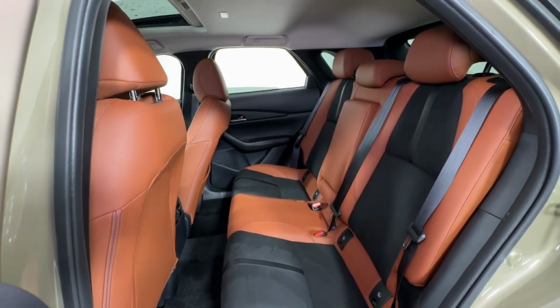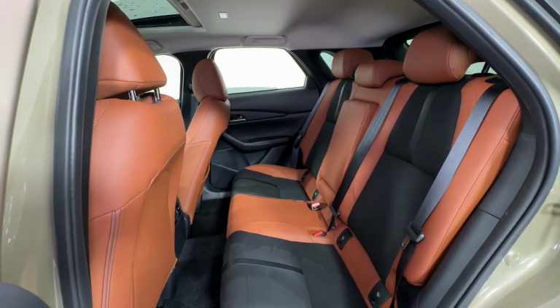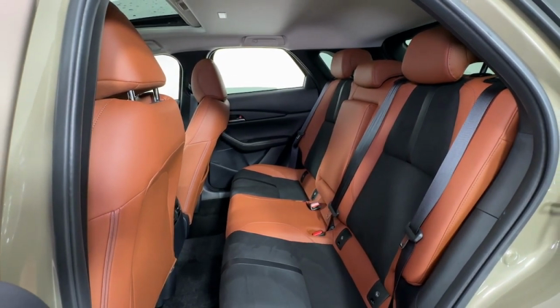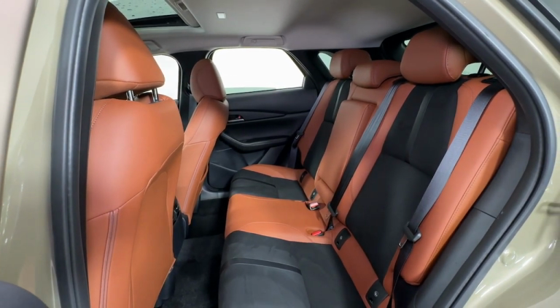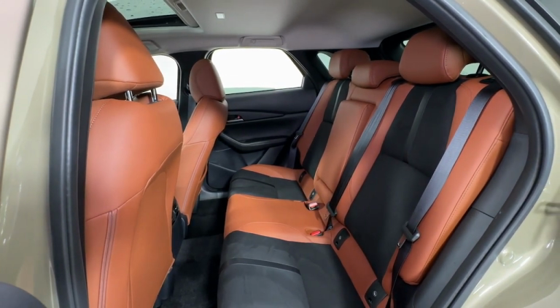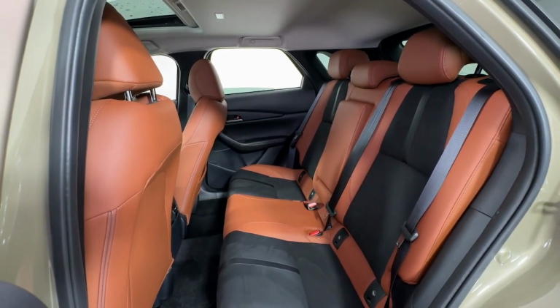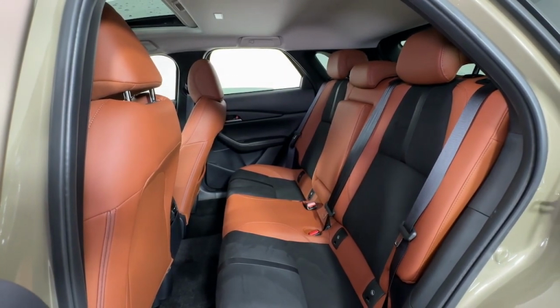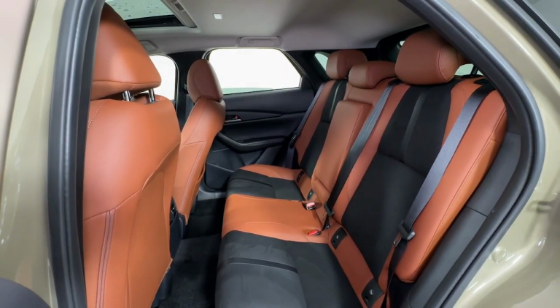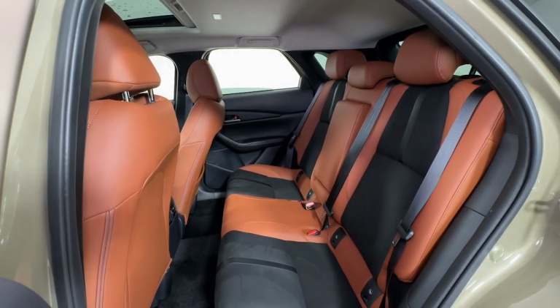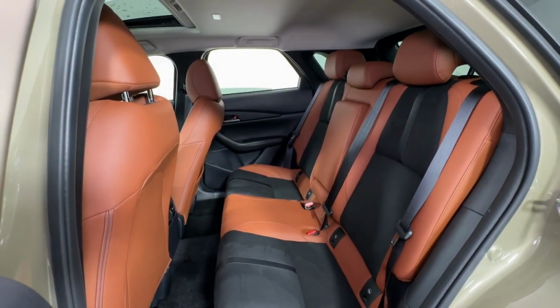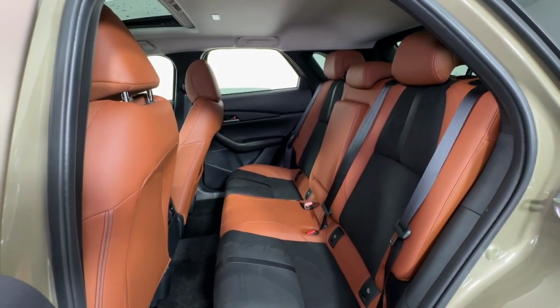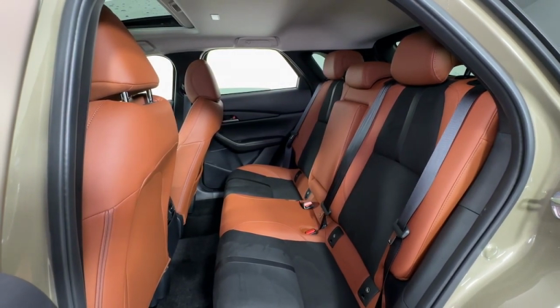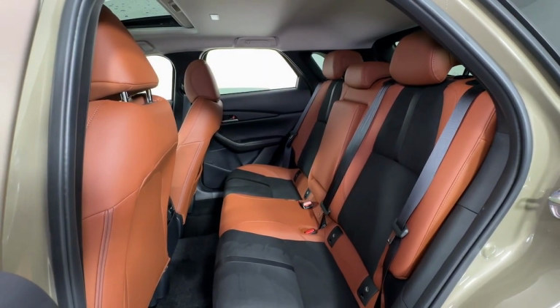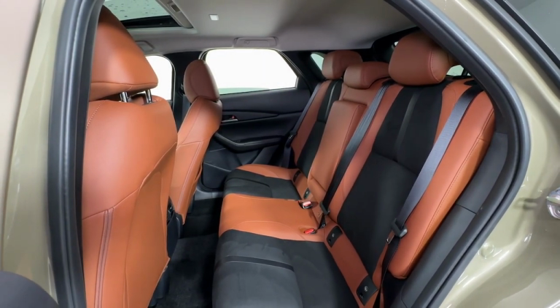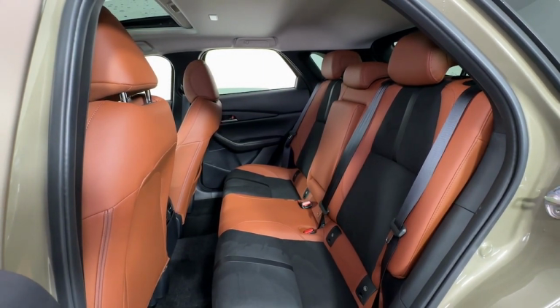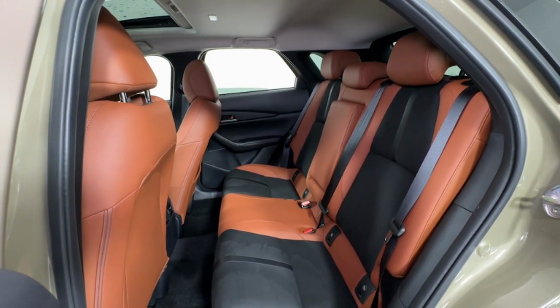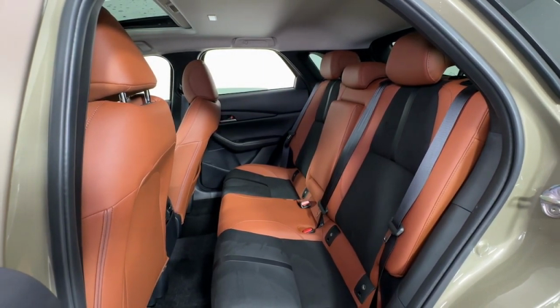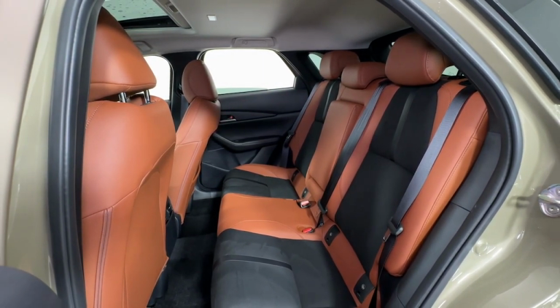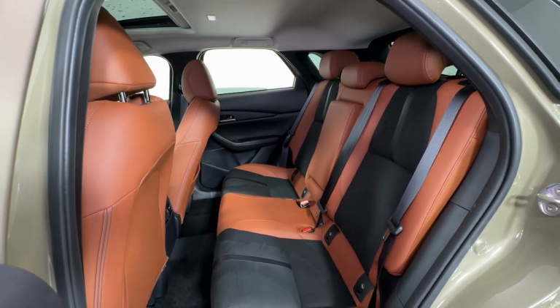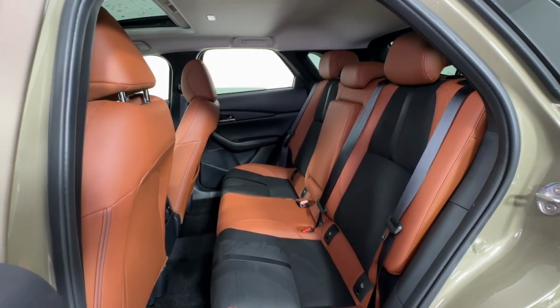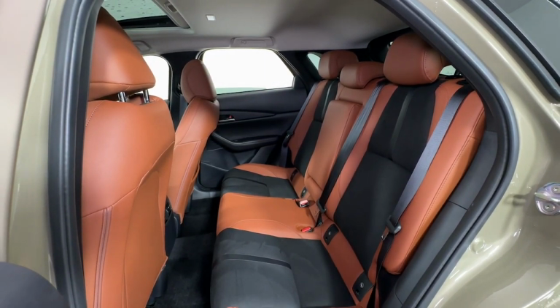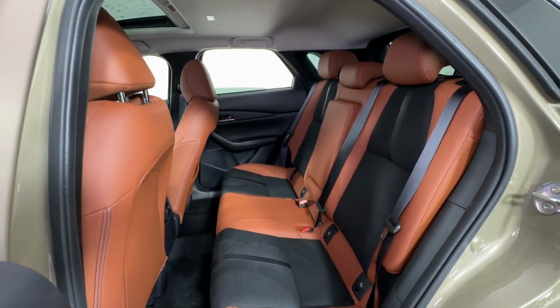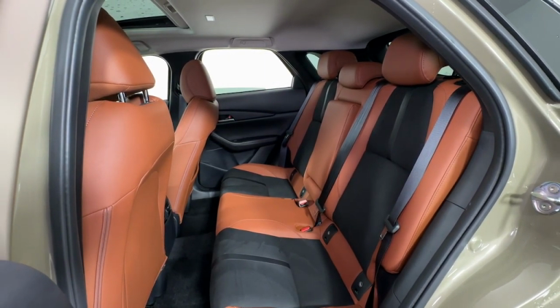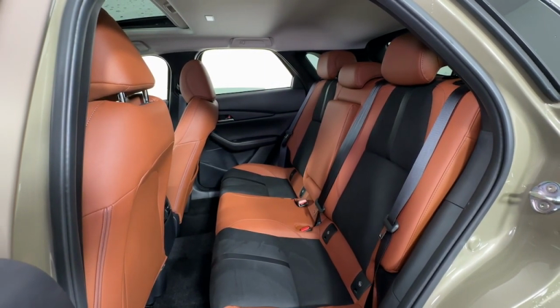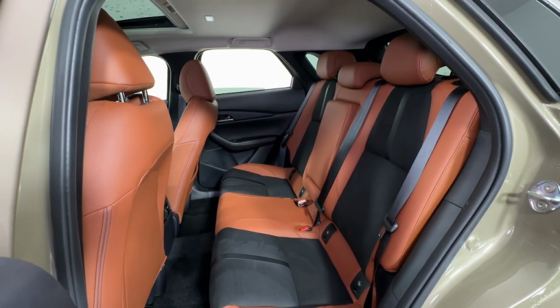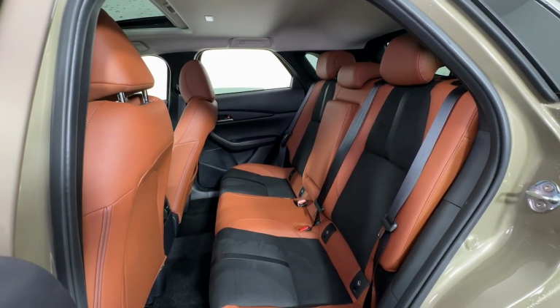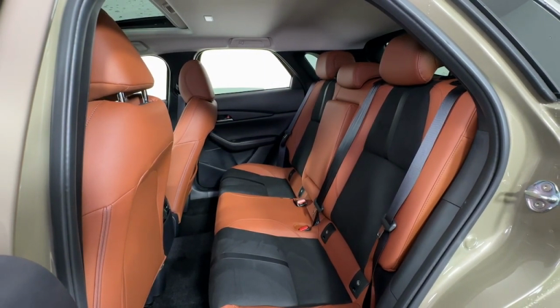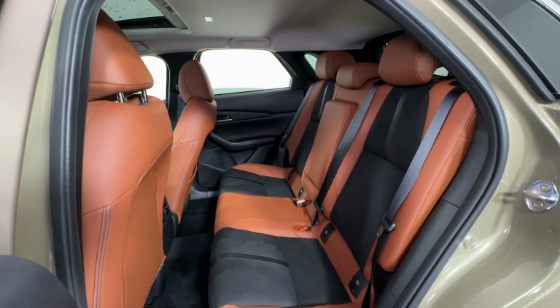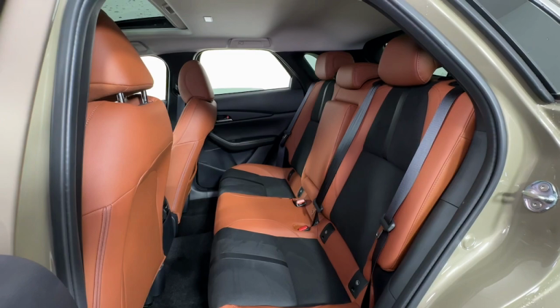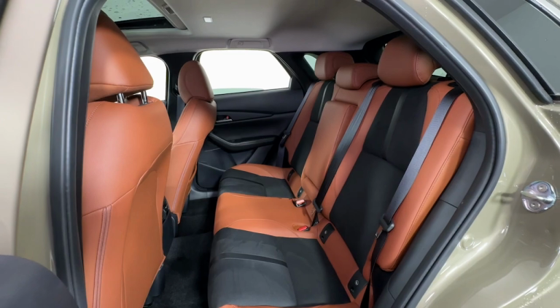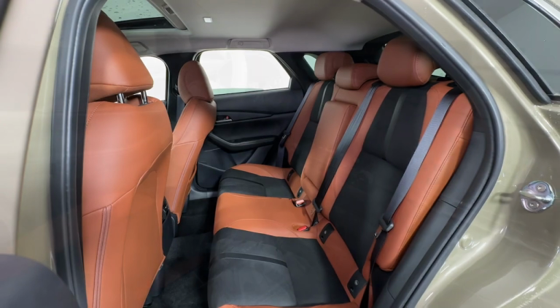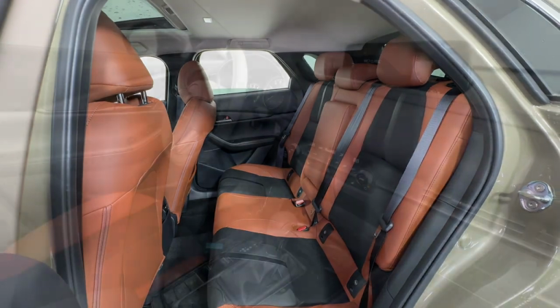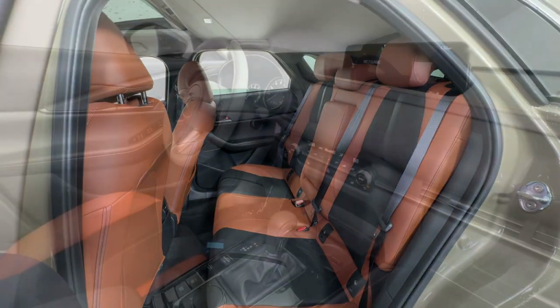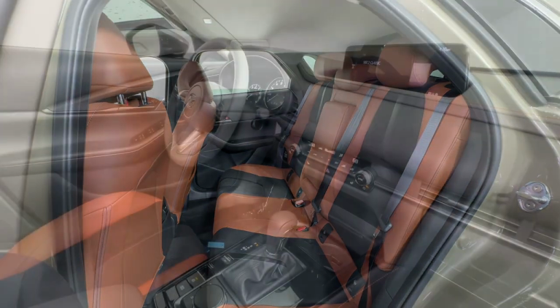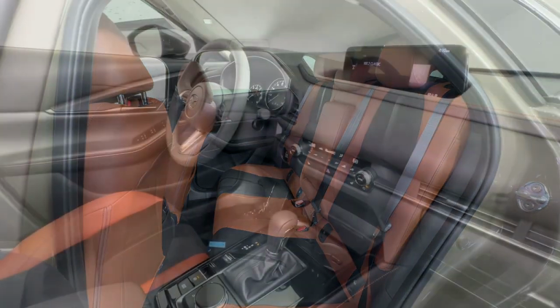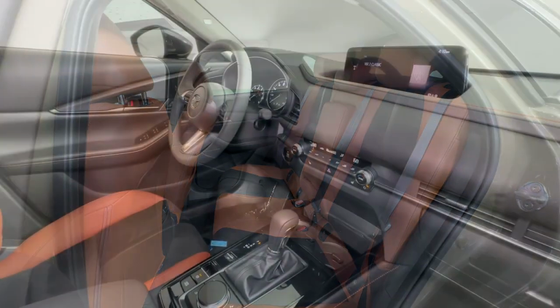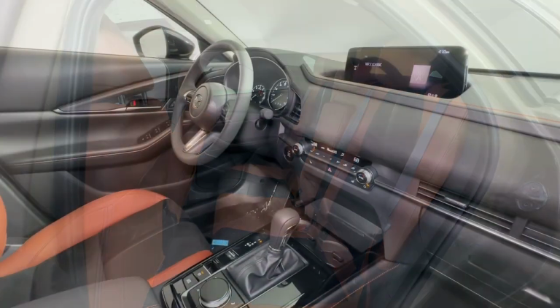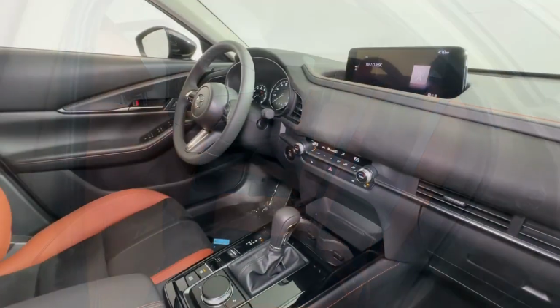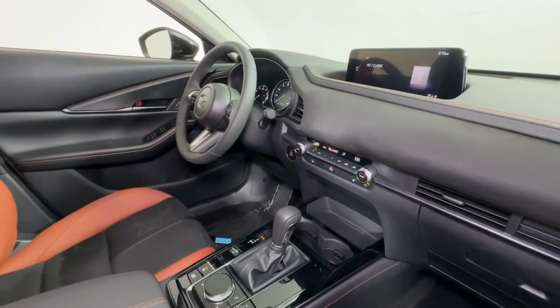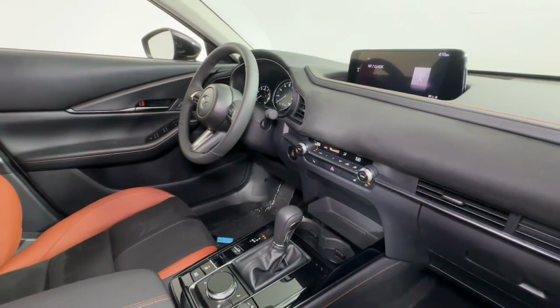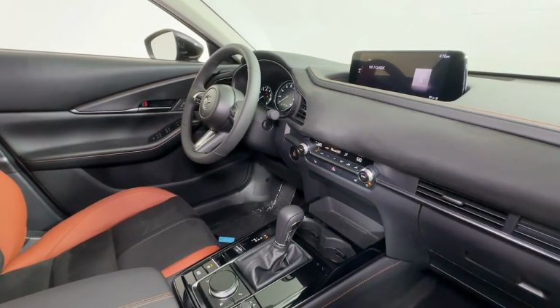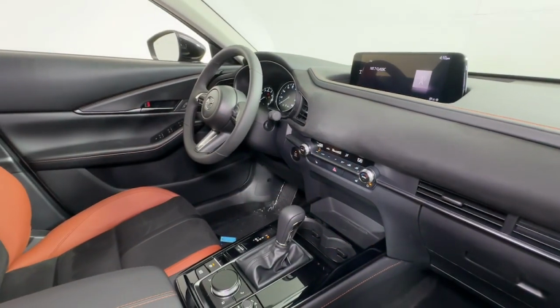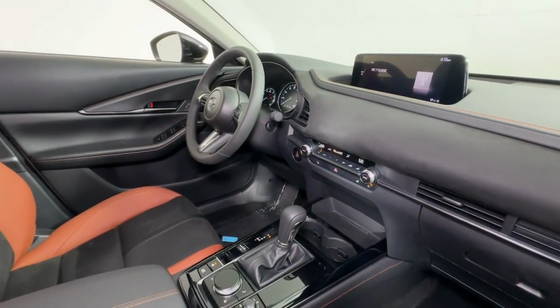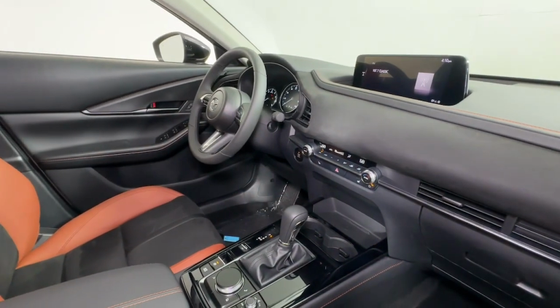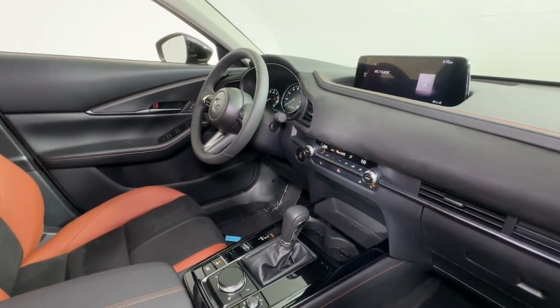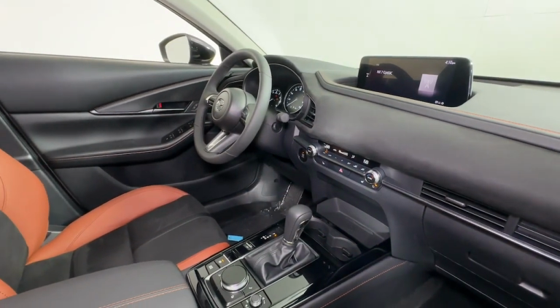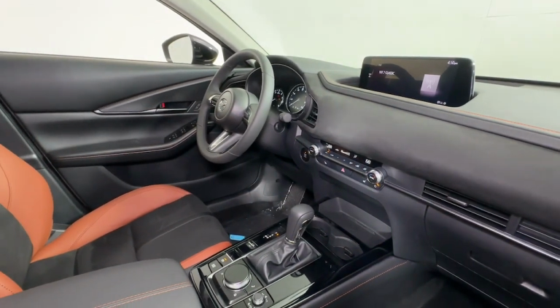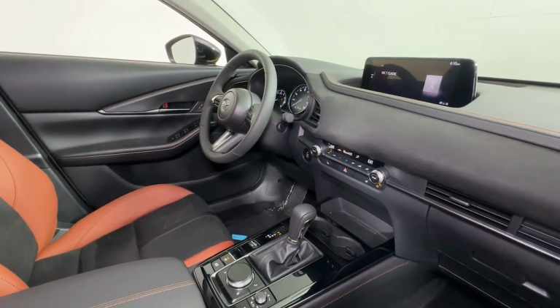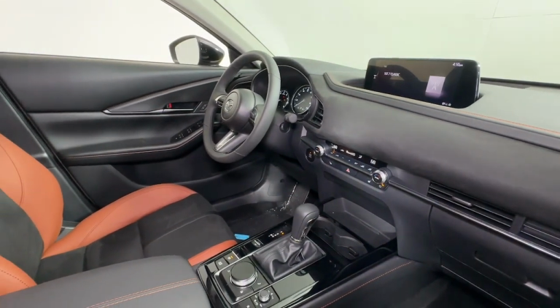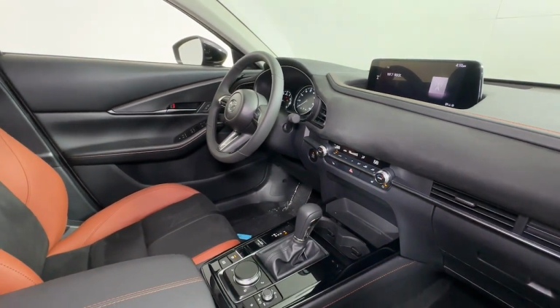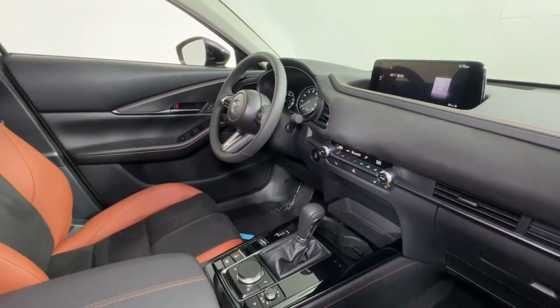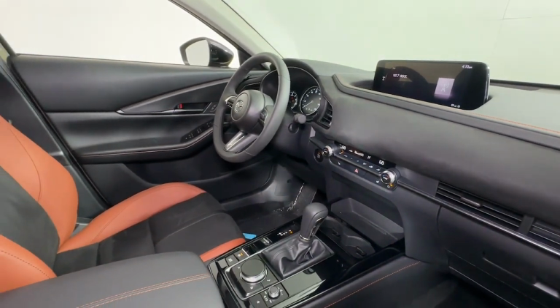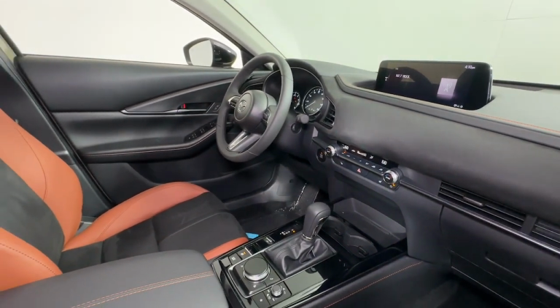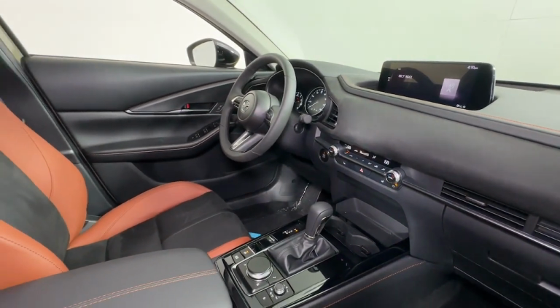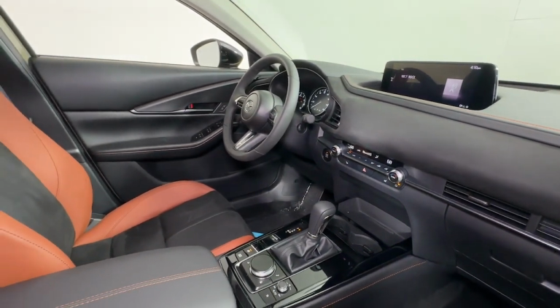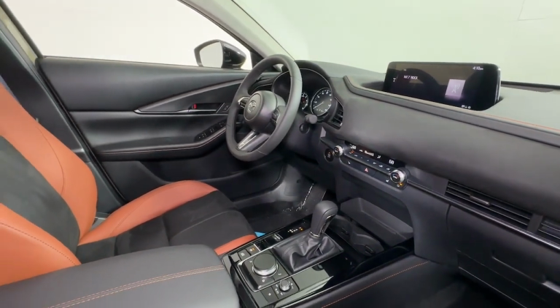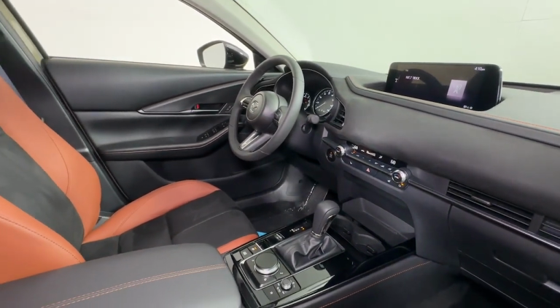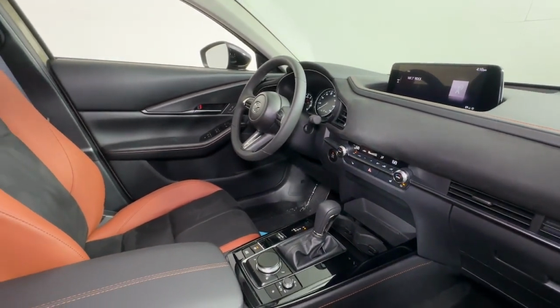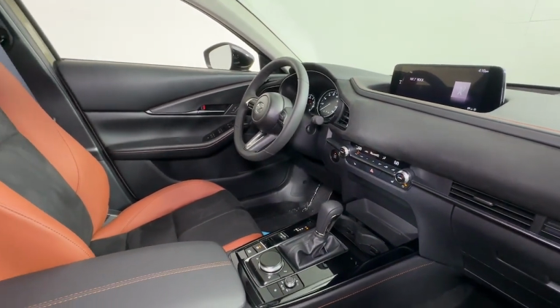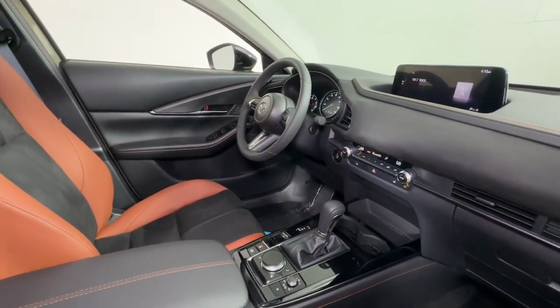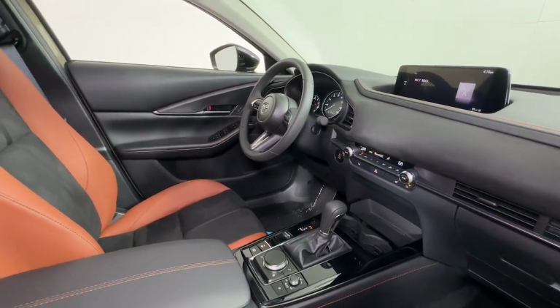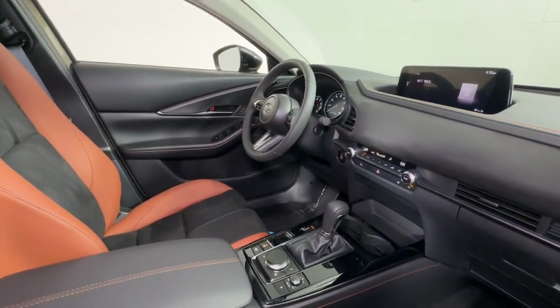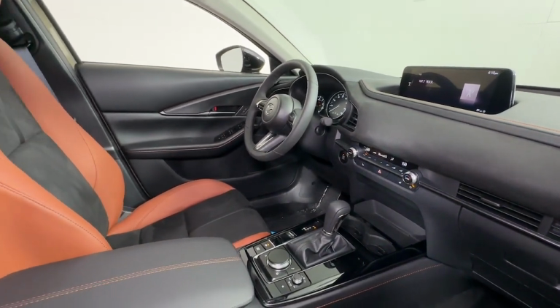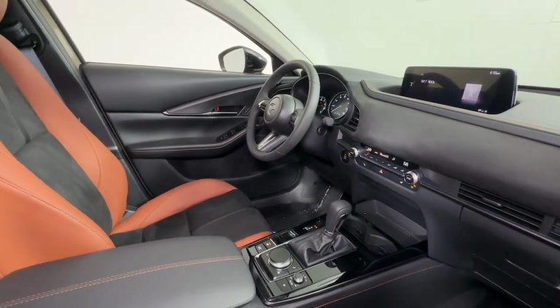Feel a new sense of excitement when you take the wheel of this upscale yet surprisingly affordable CX-30. Treat yourself to a test drive today.